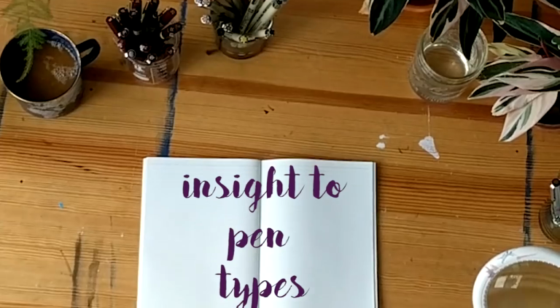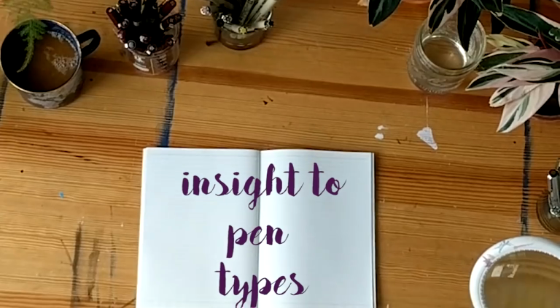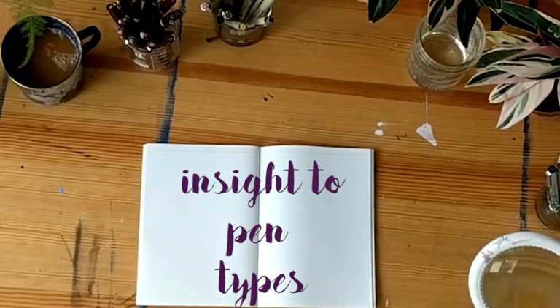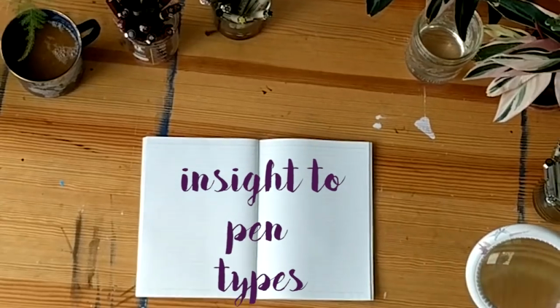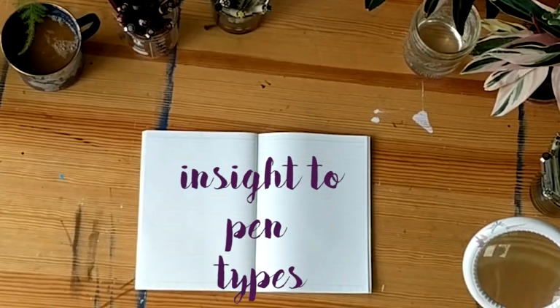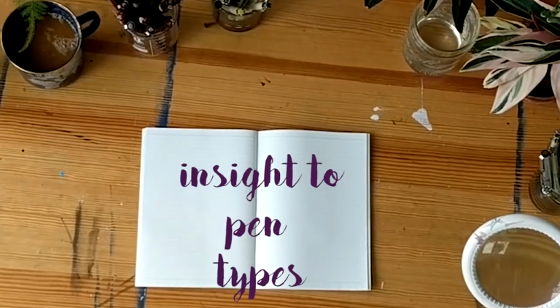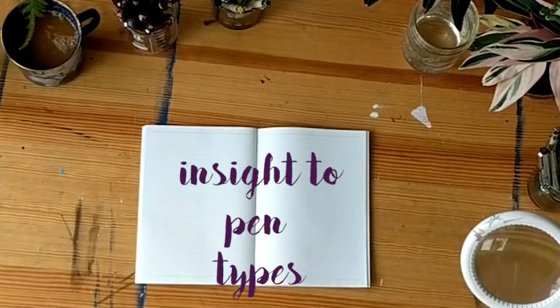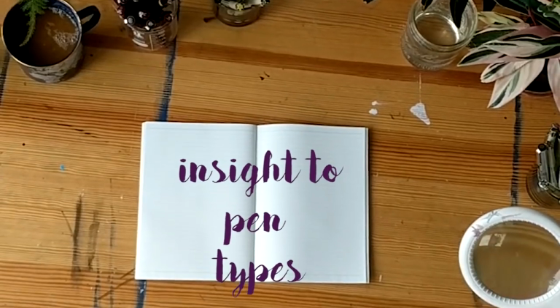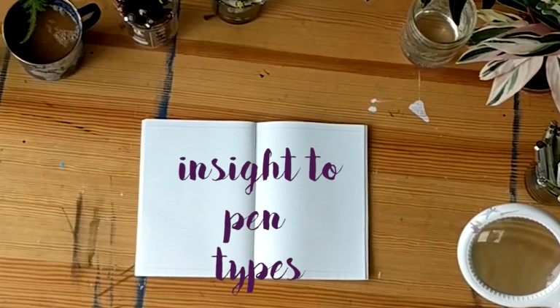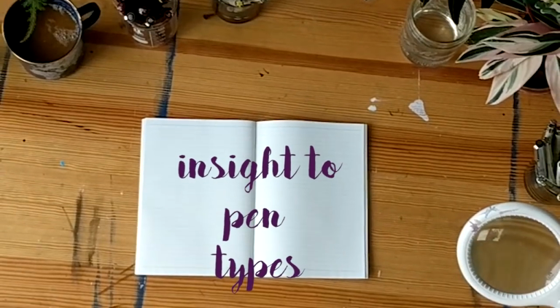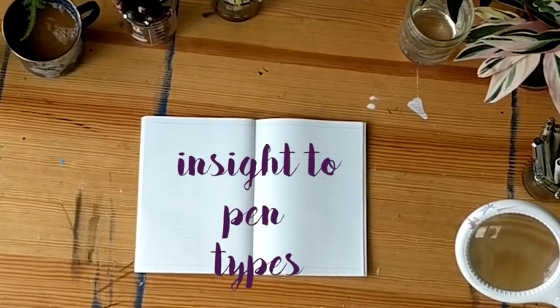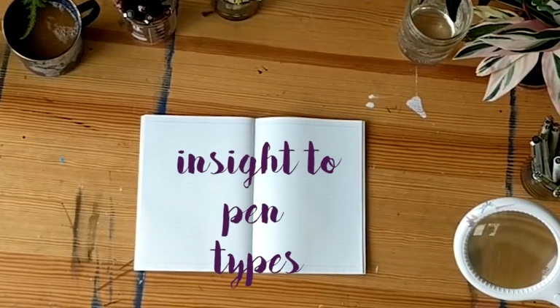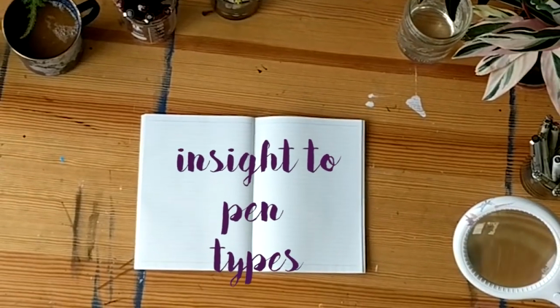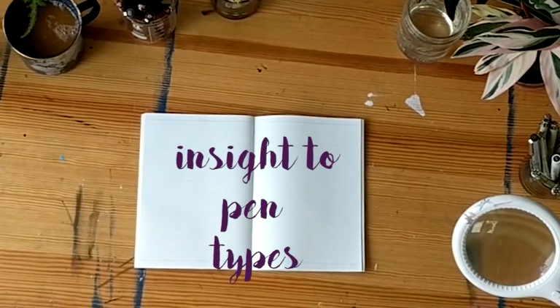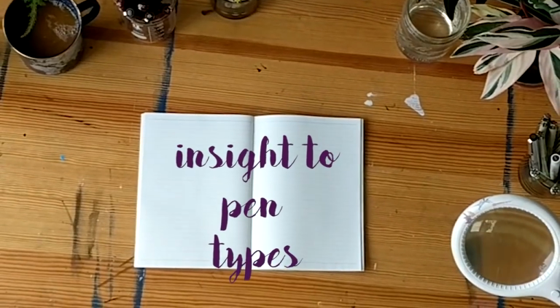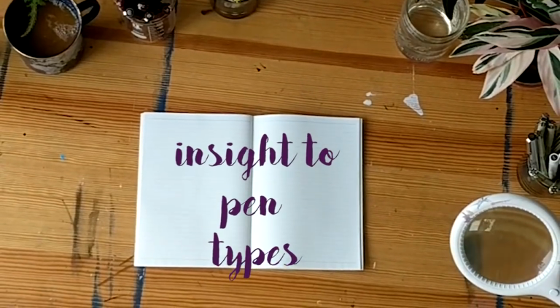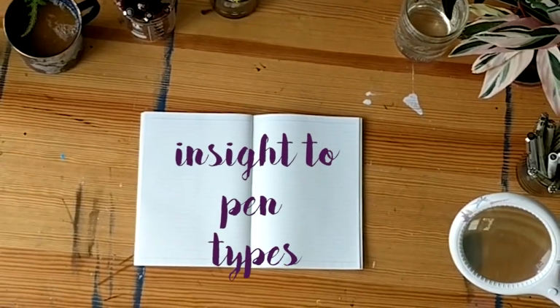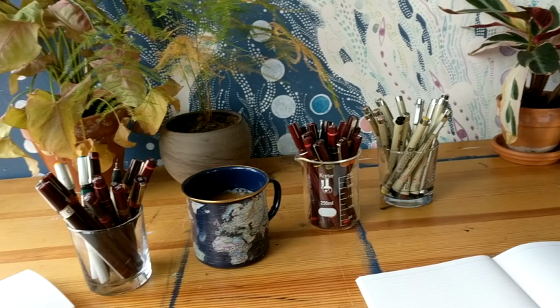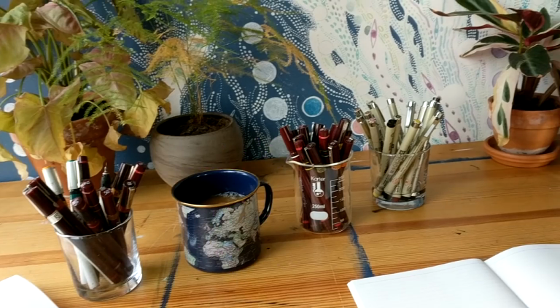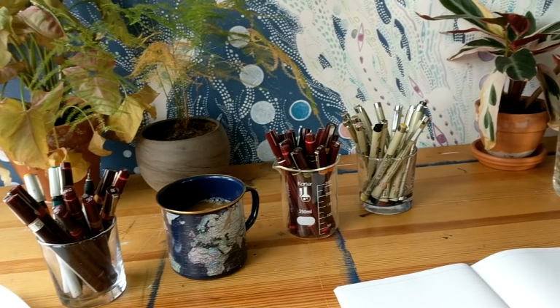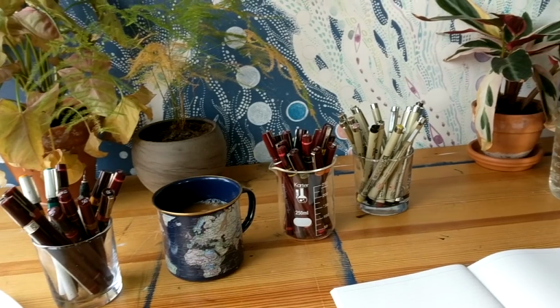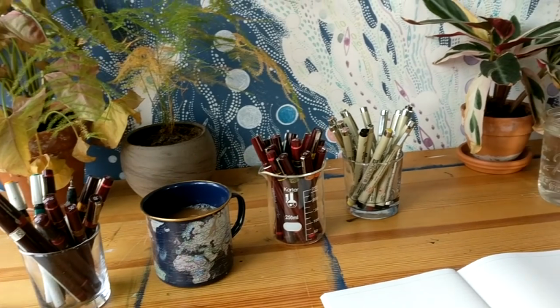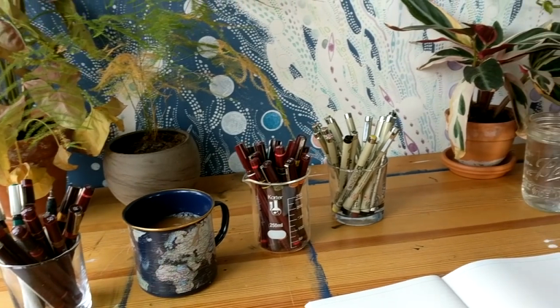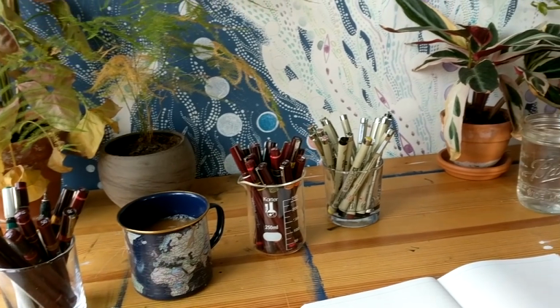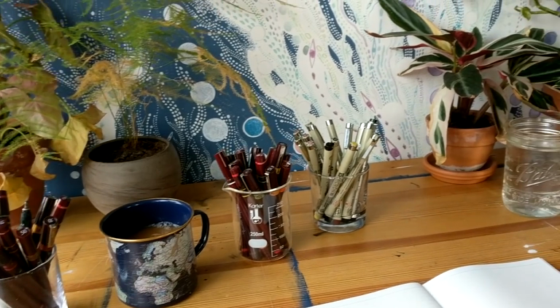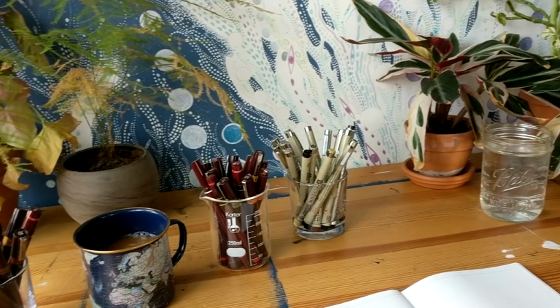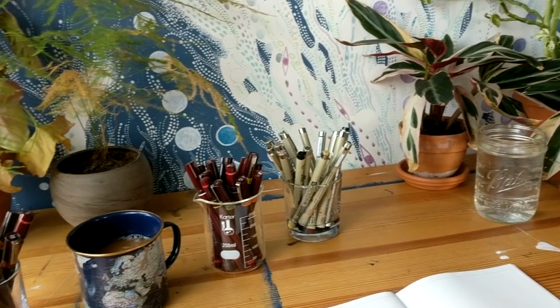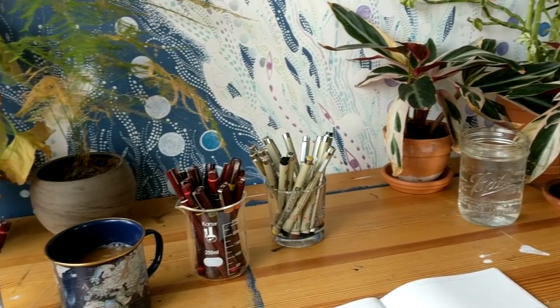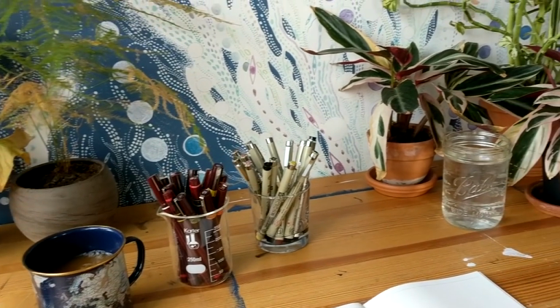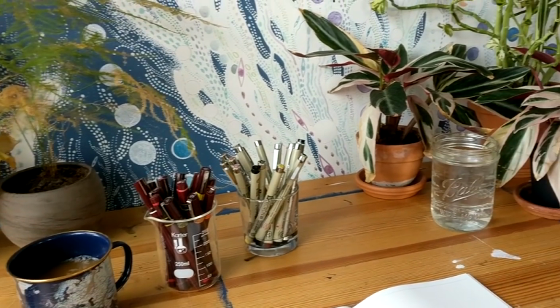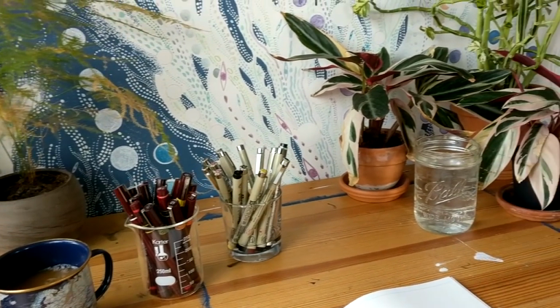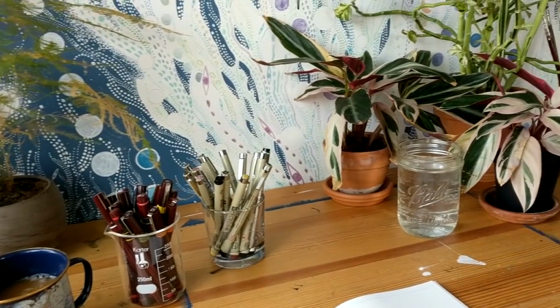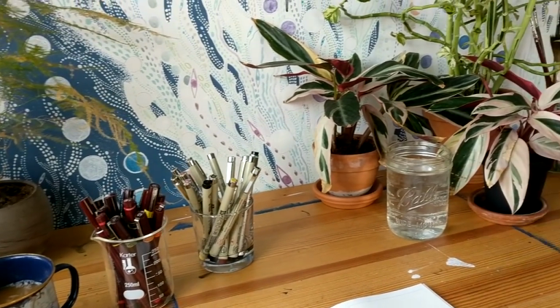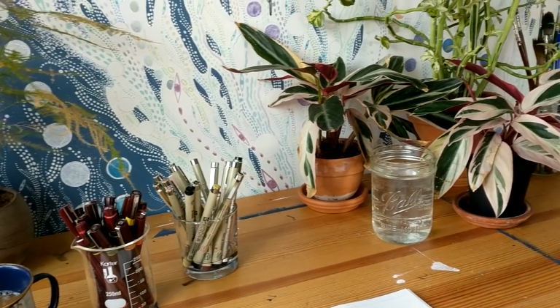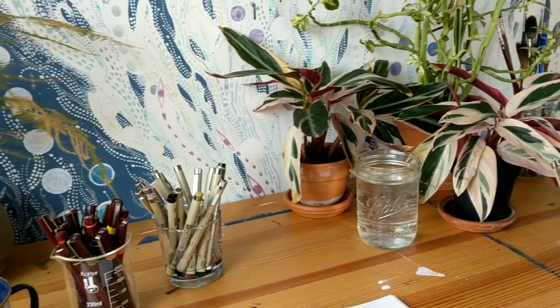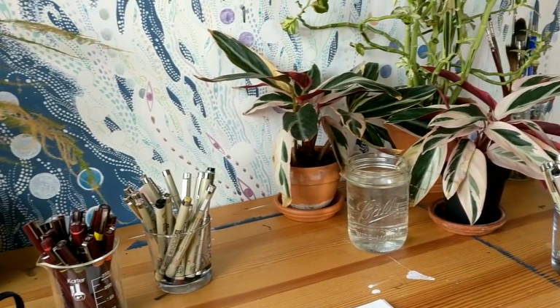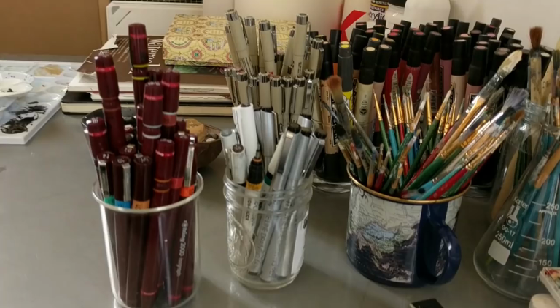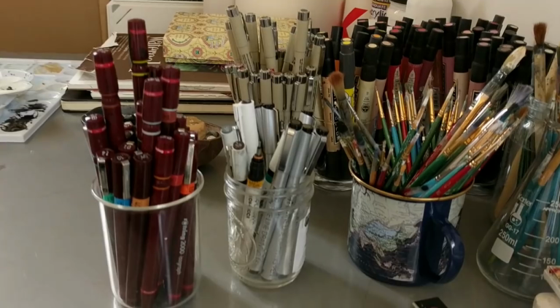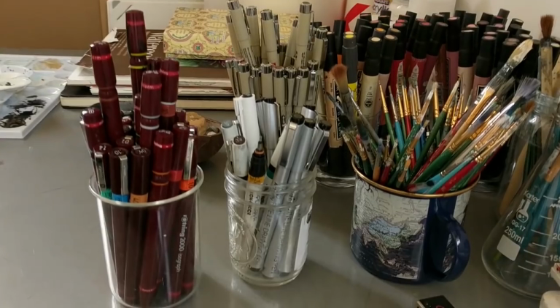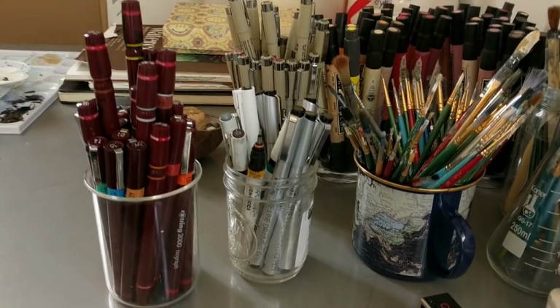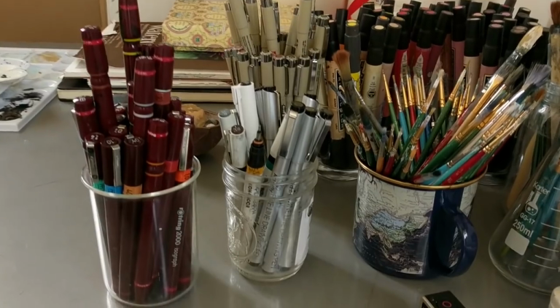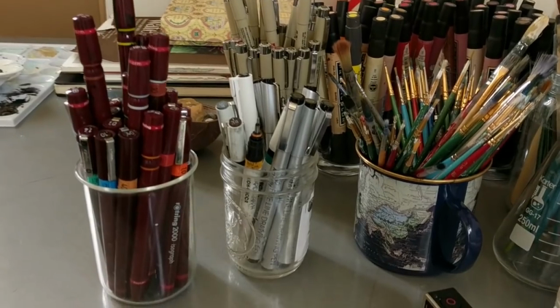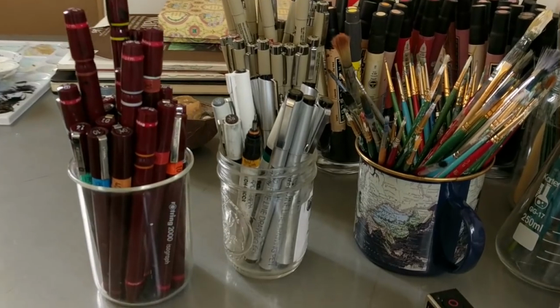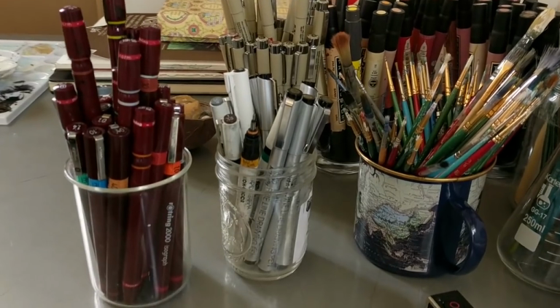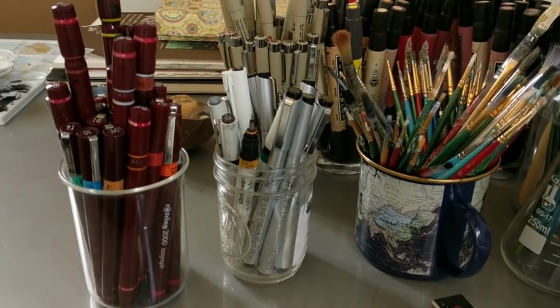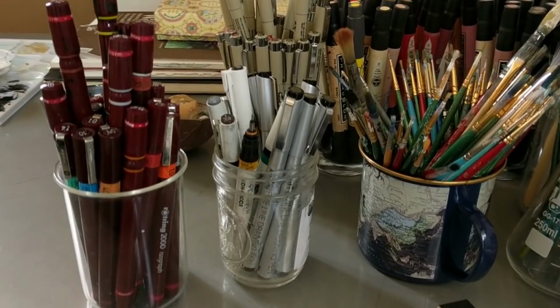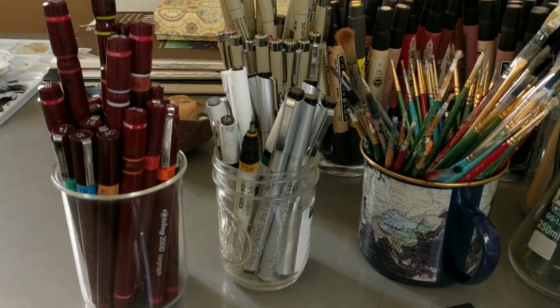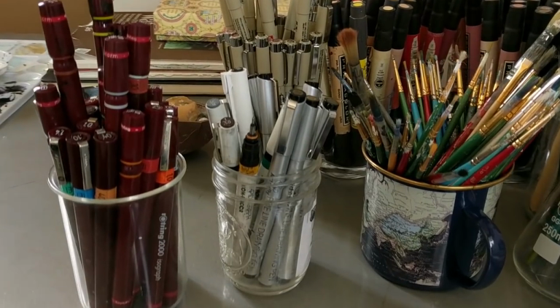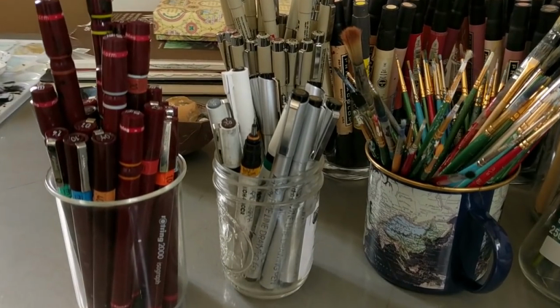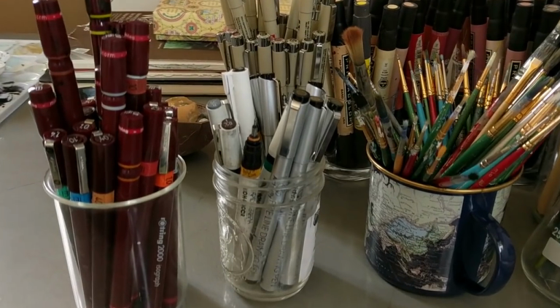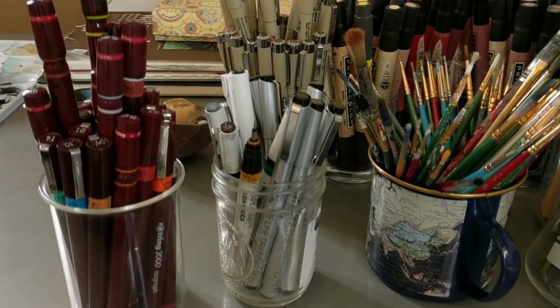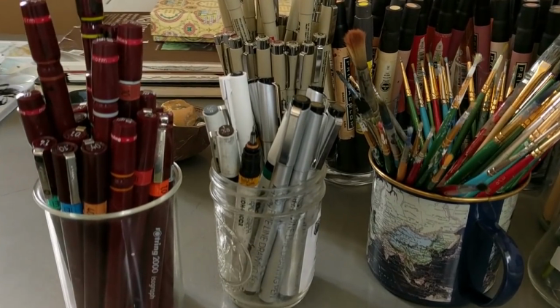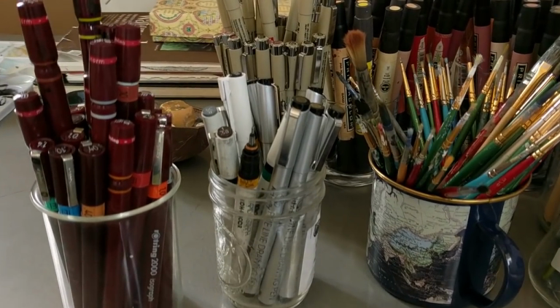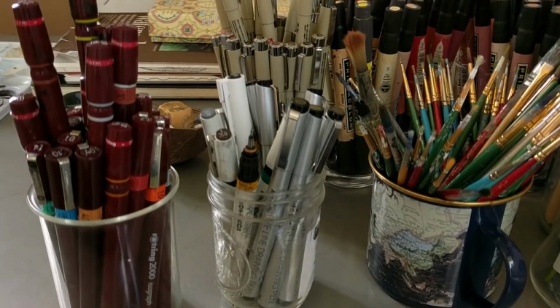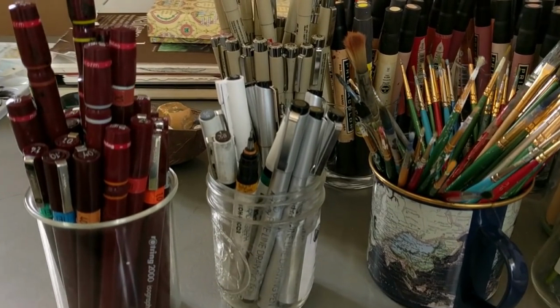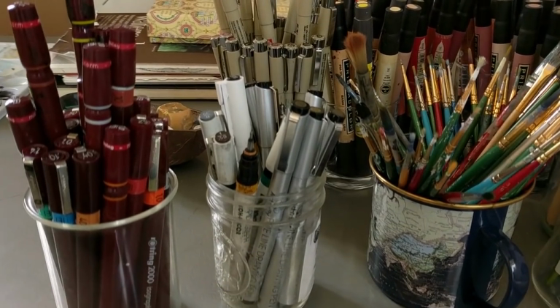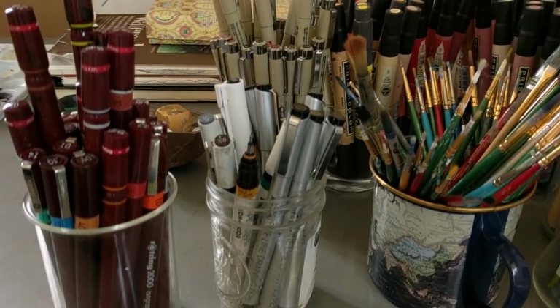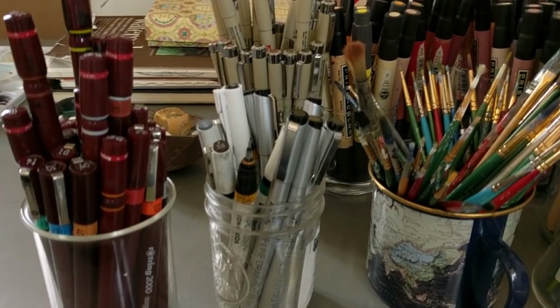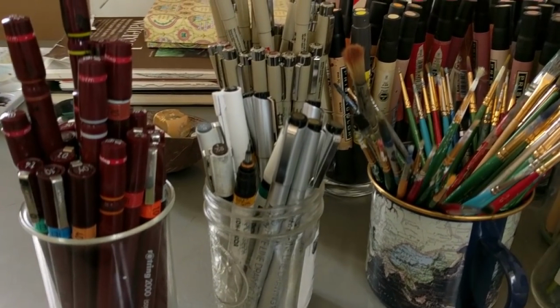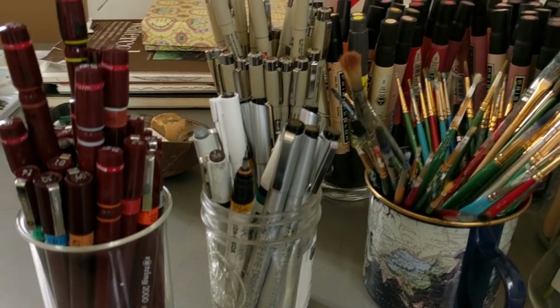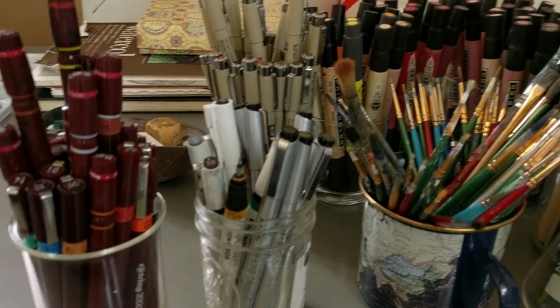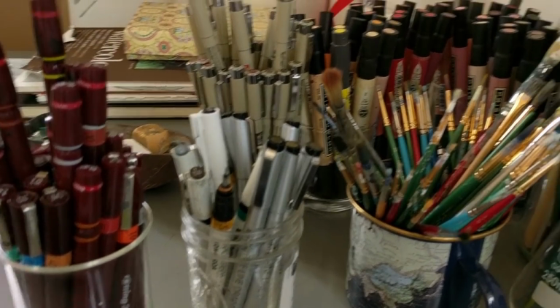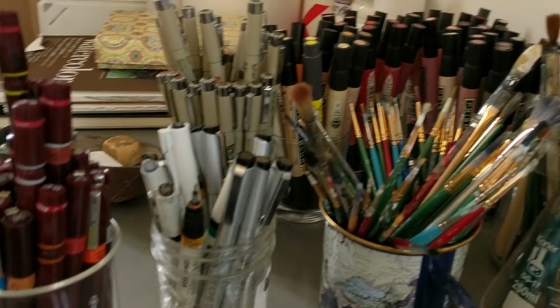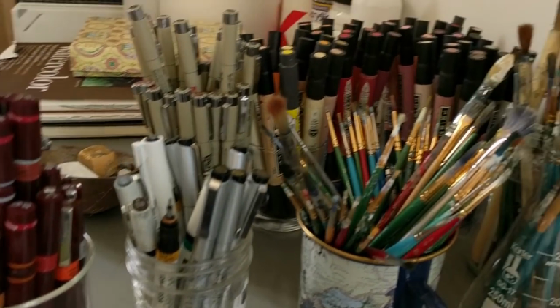When it comes to pens, I think of two big groups: reusable and disposable ones. I use both types for different situations.